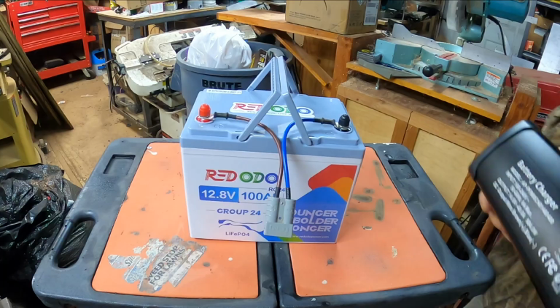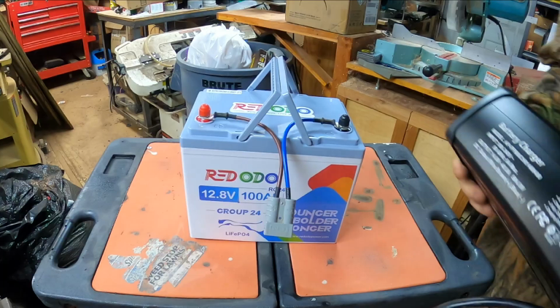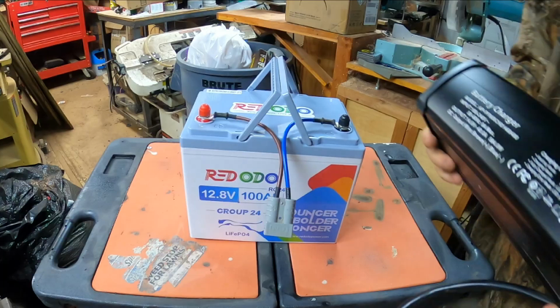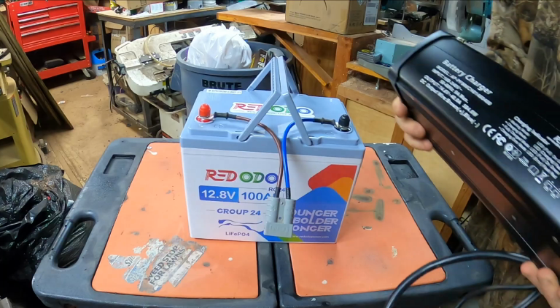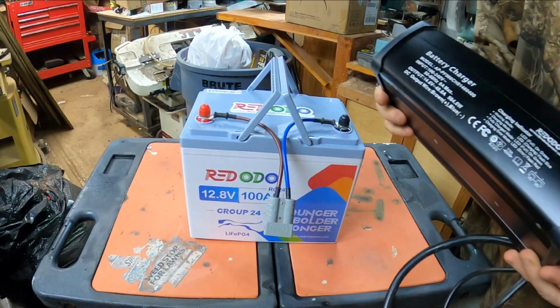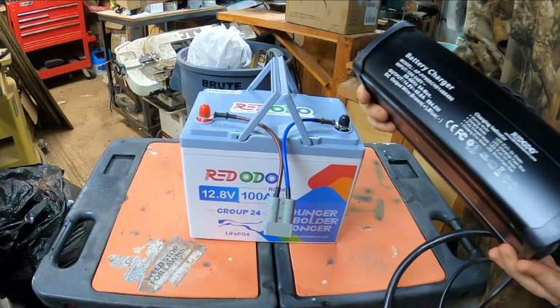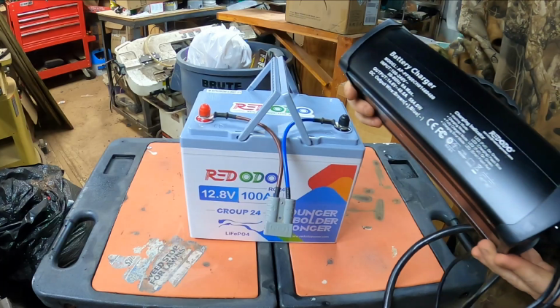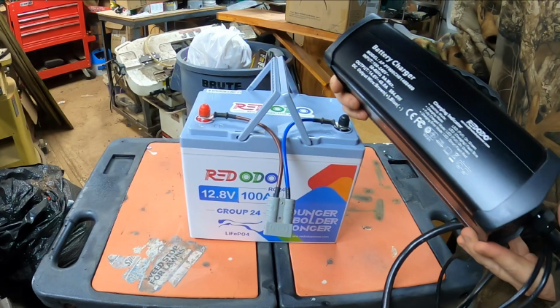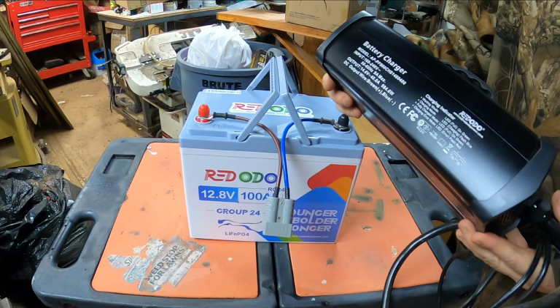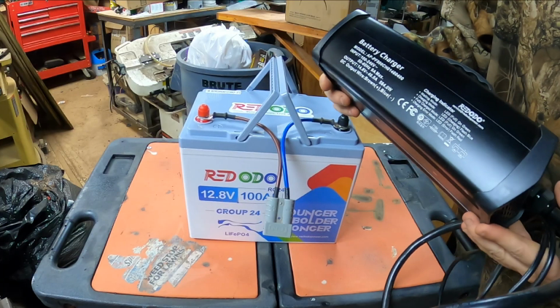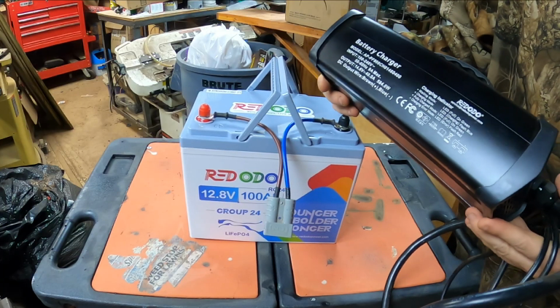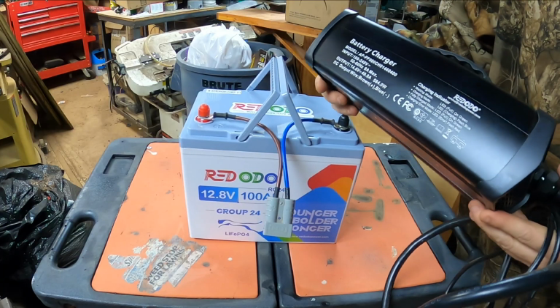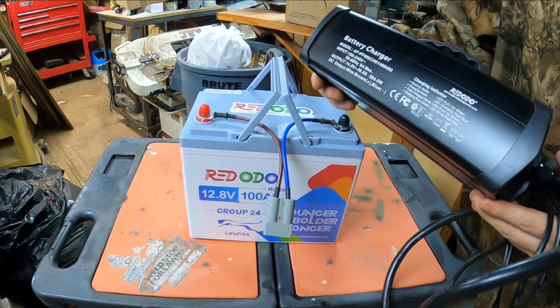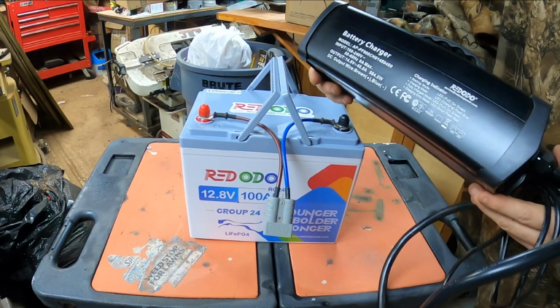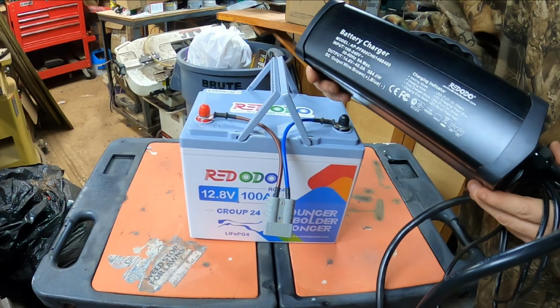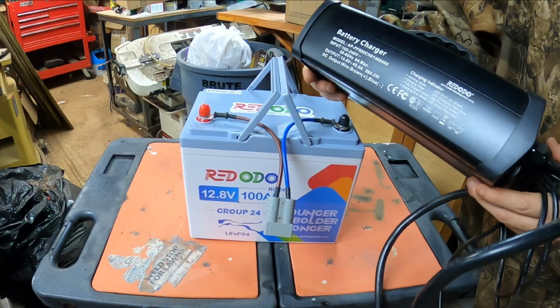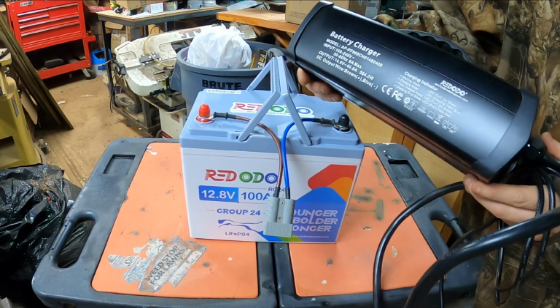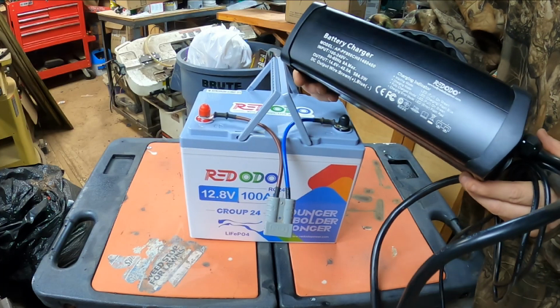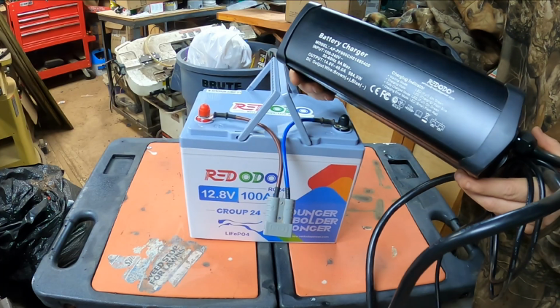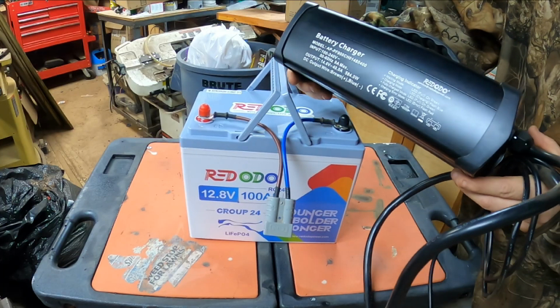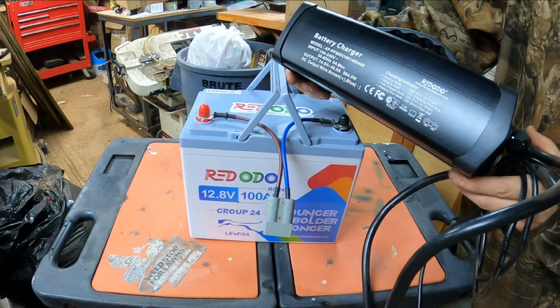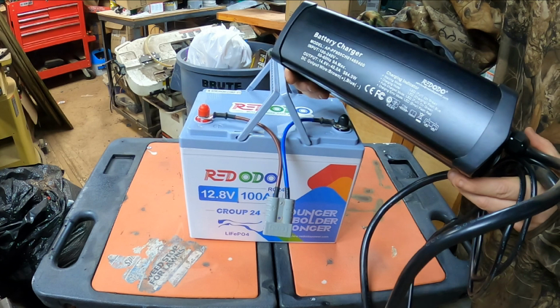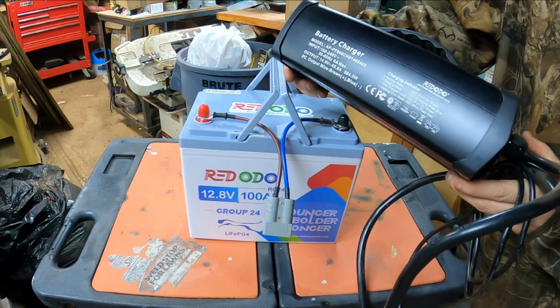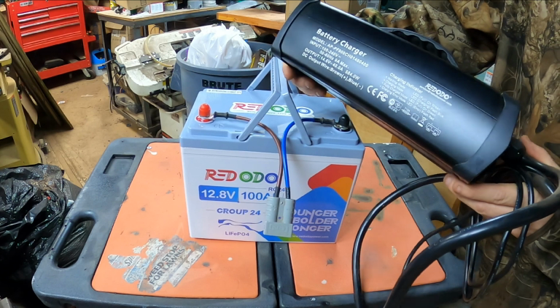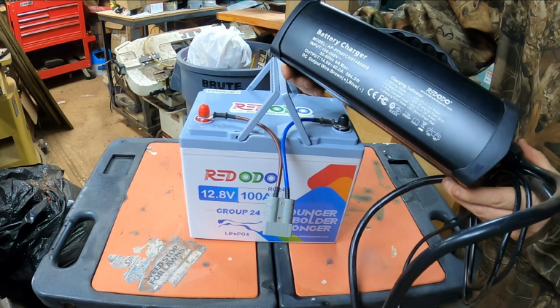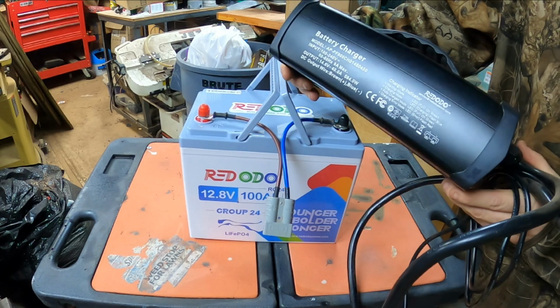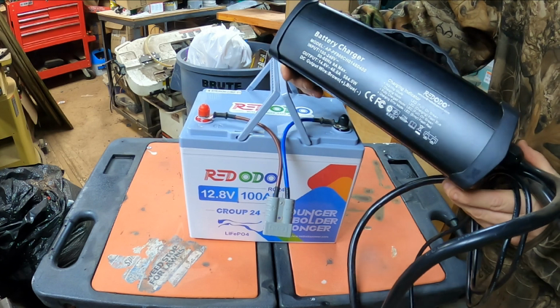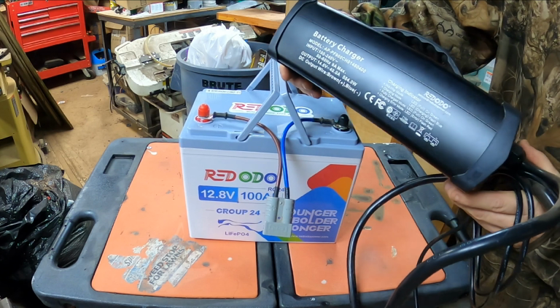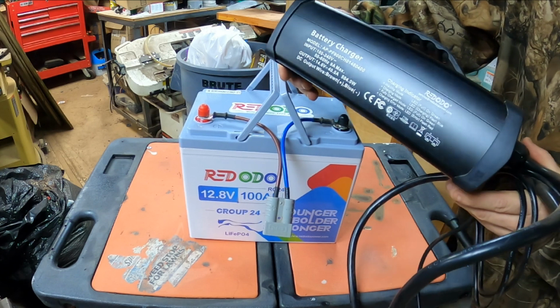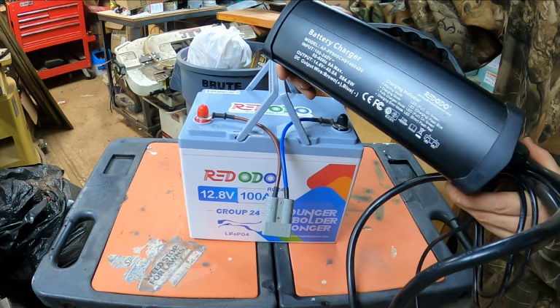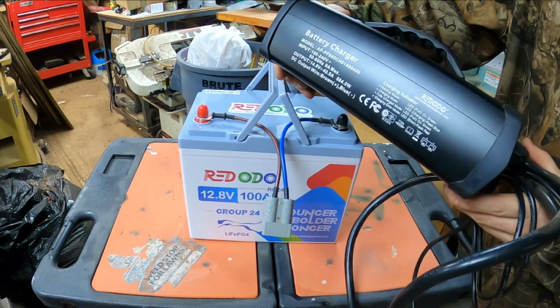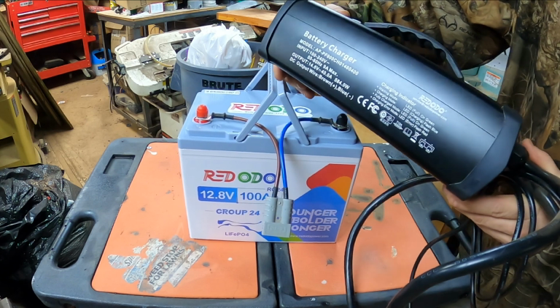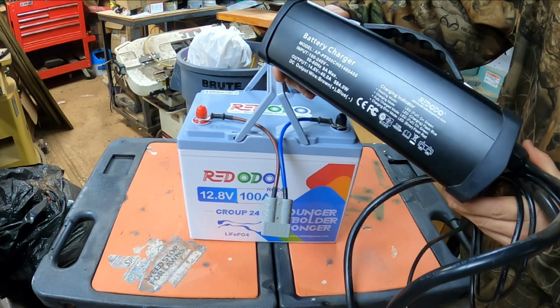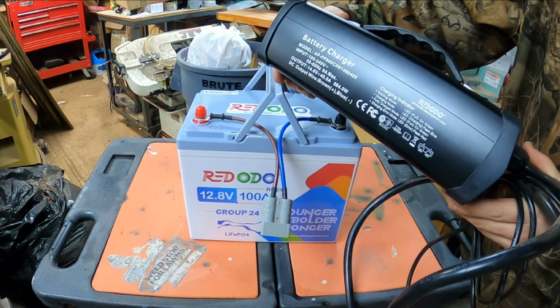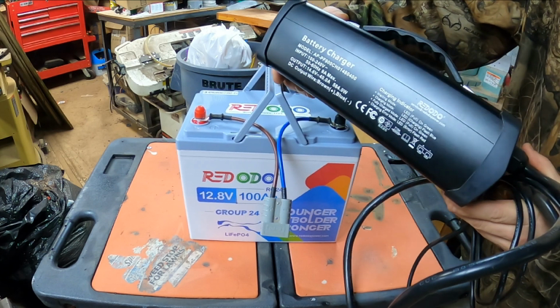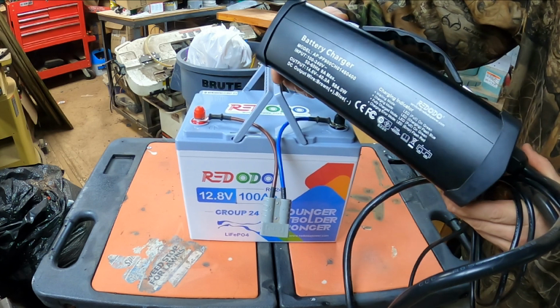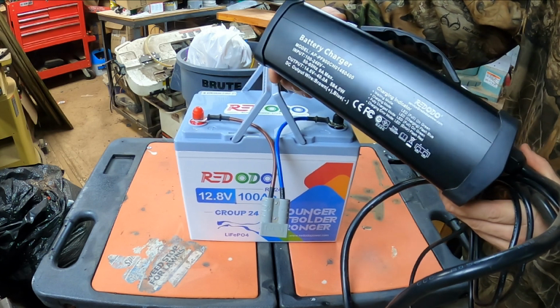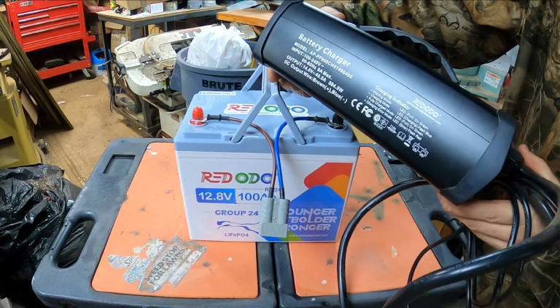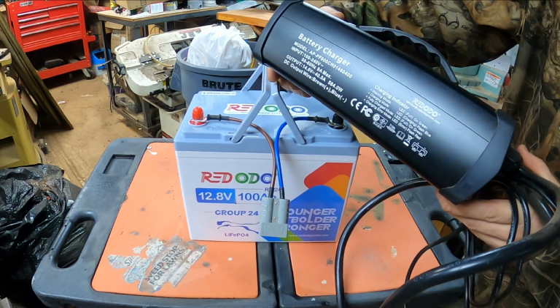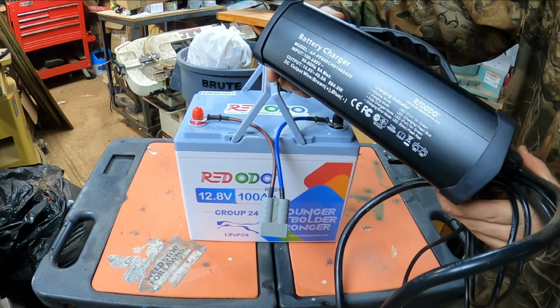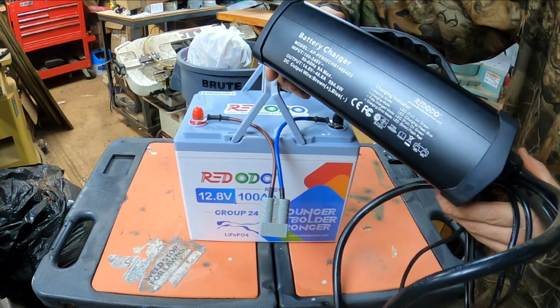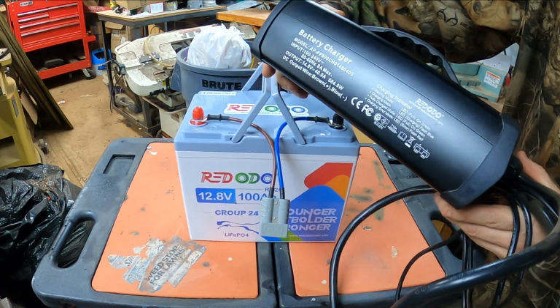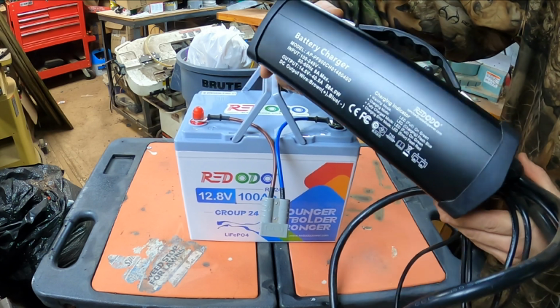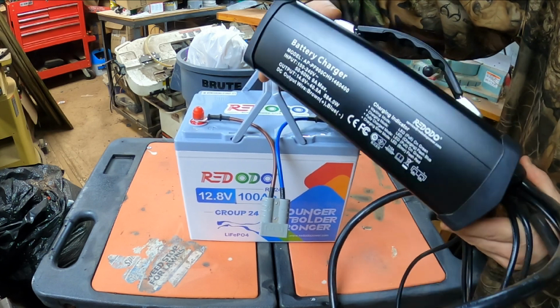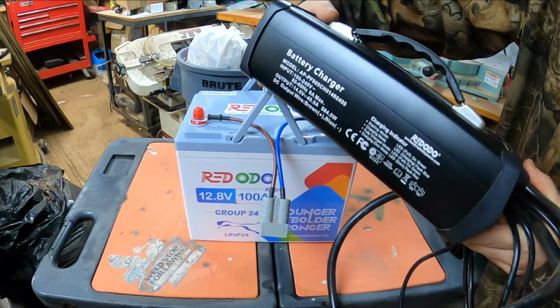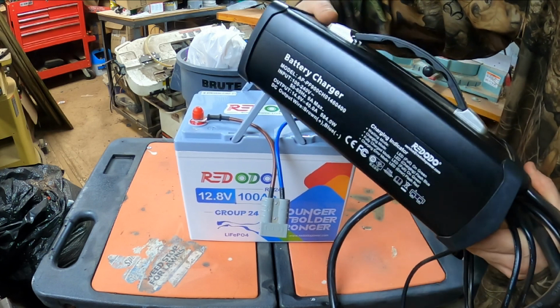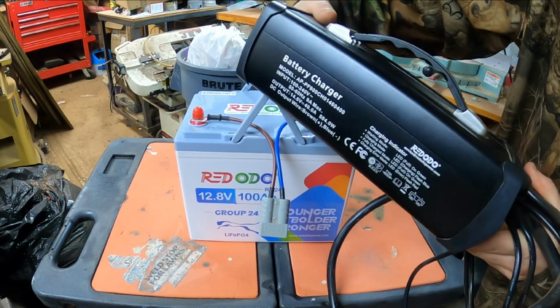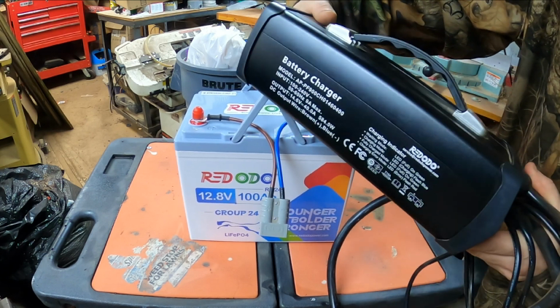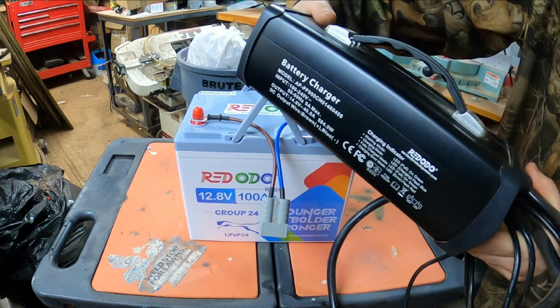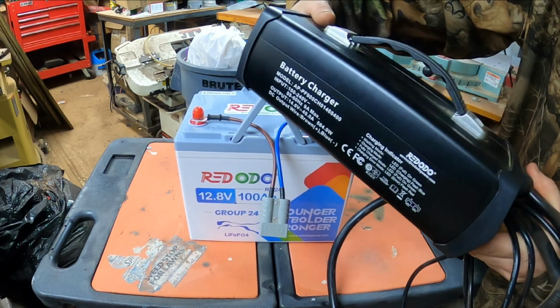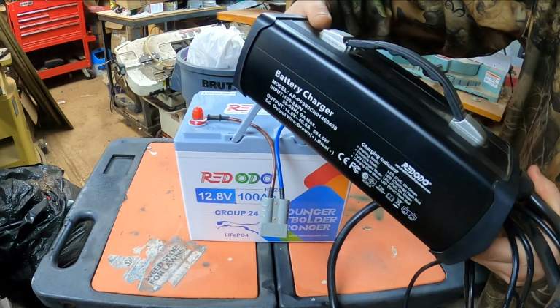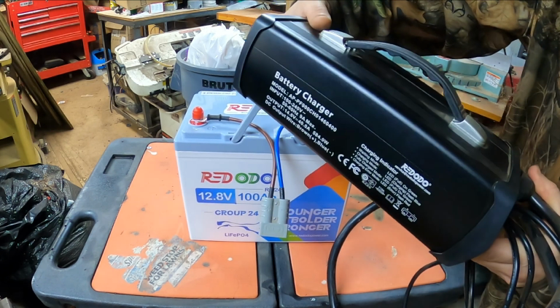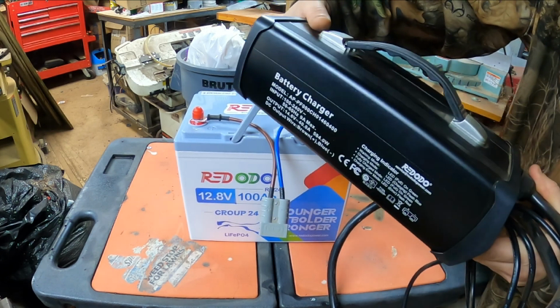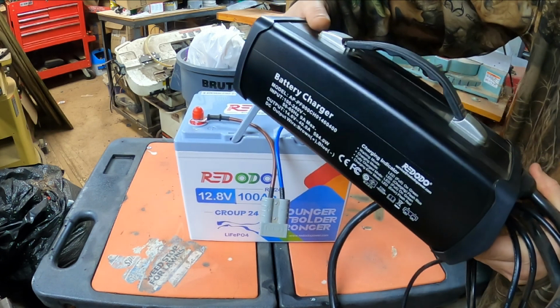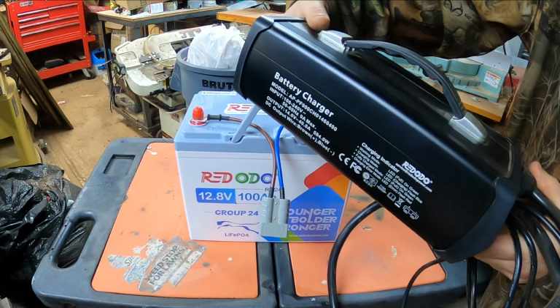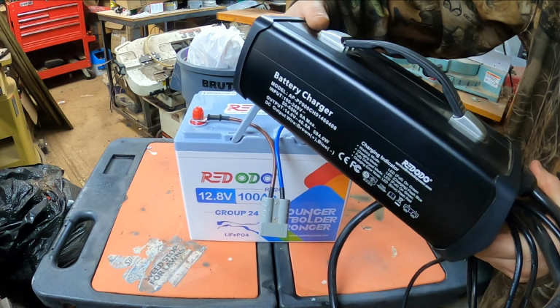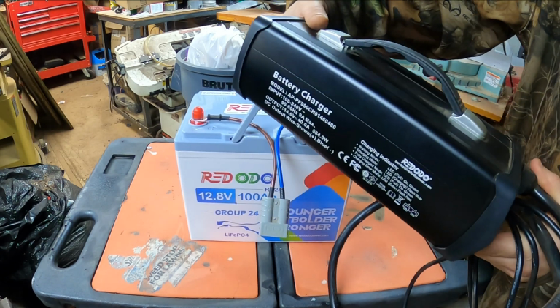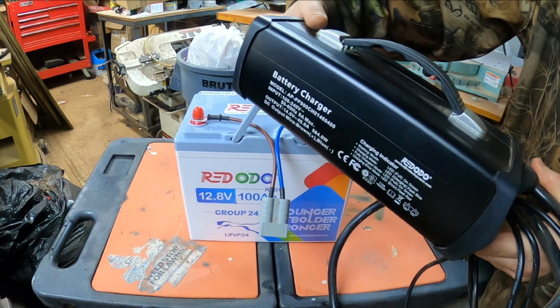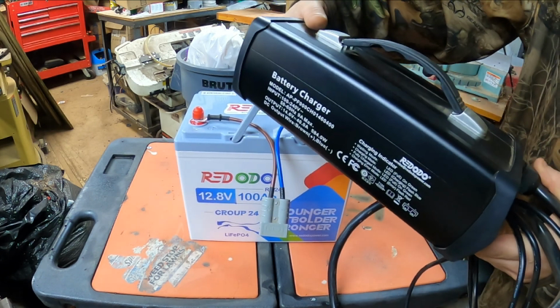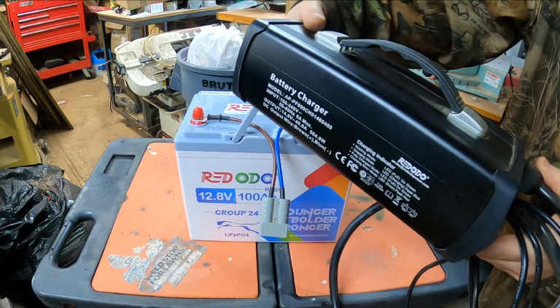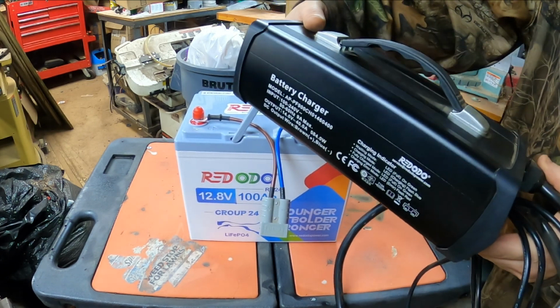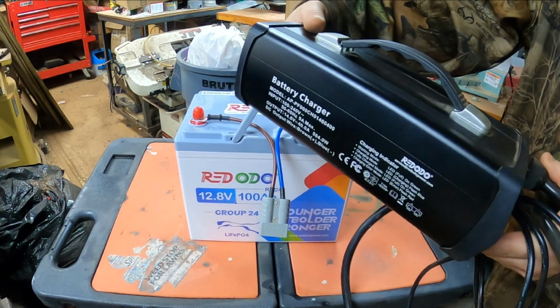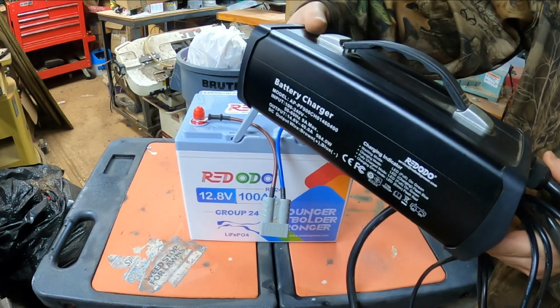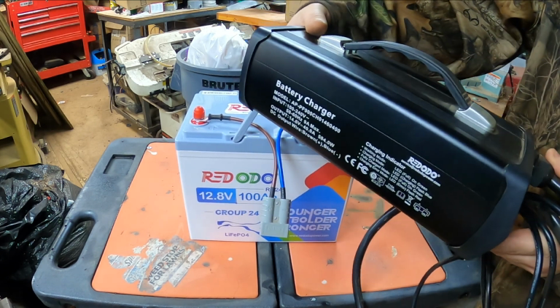We've got Red Odo's 40 amp battery charger, which can also be found on their website at redotopower.com.